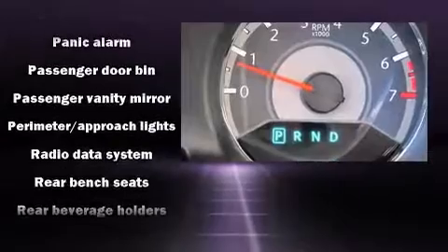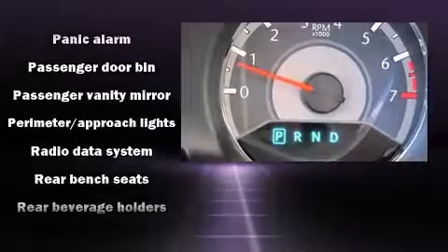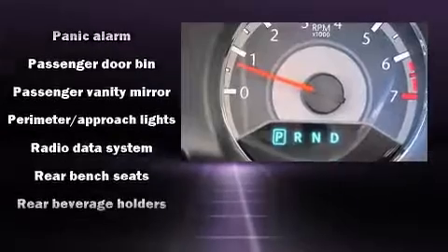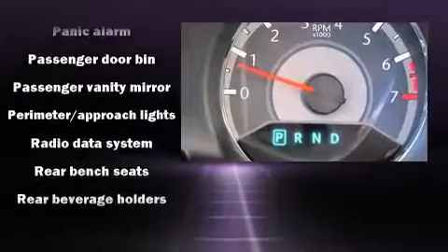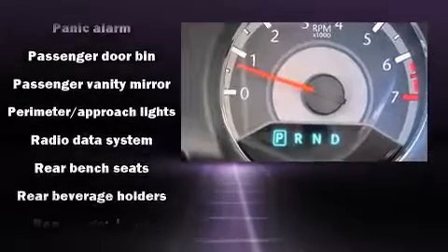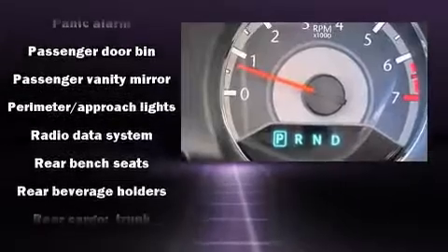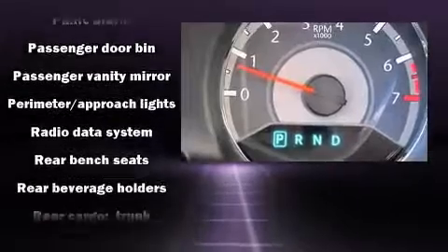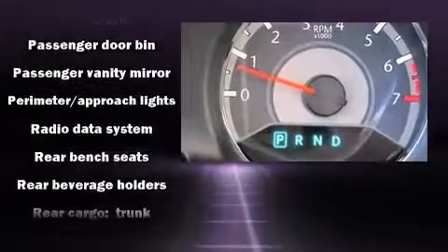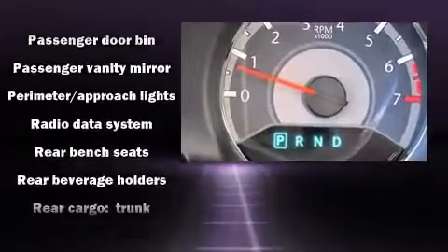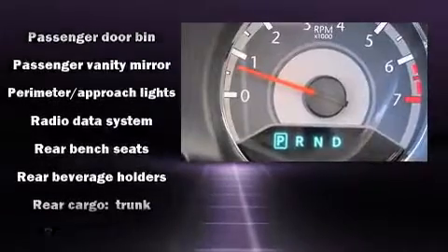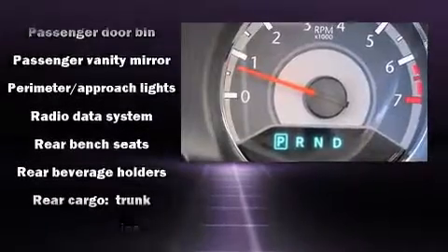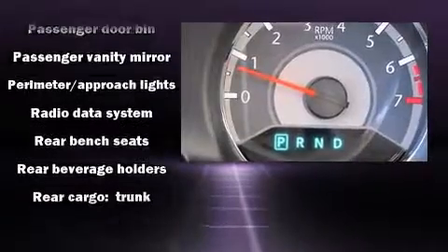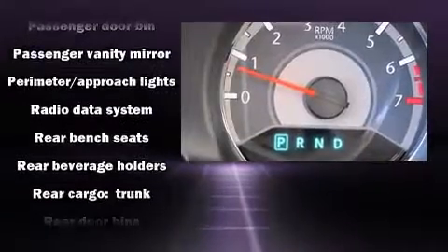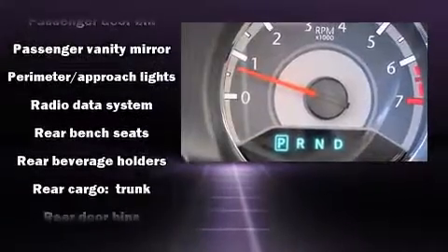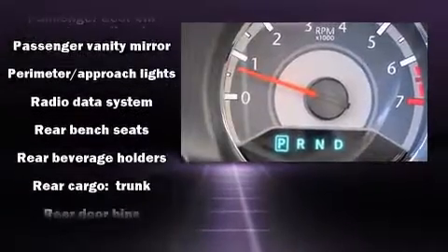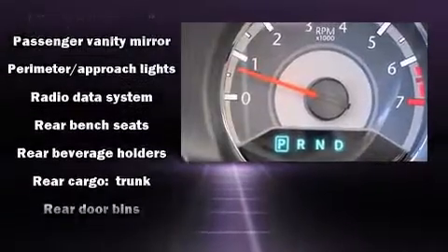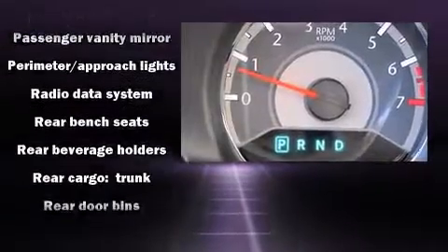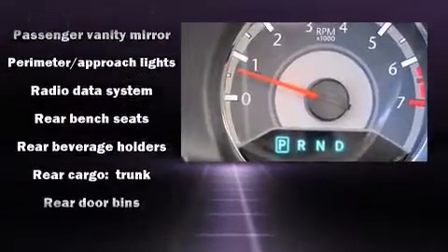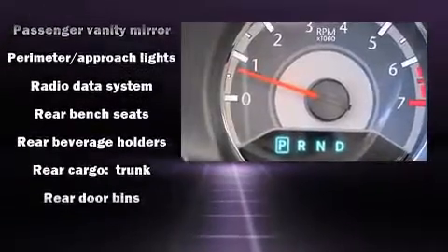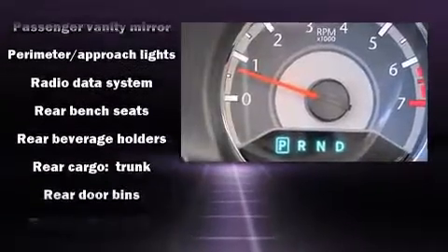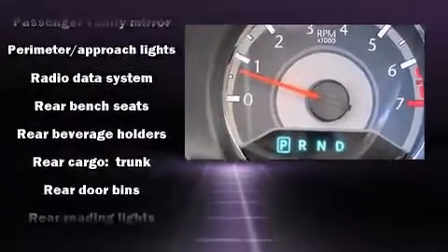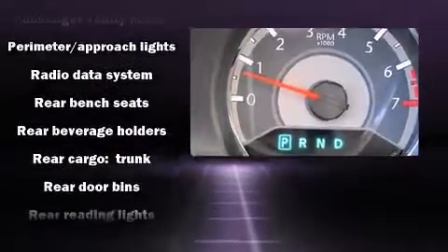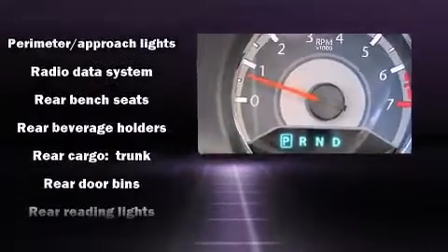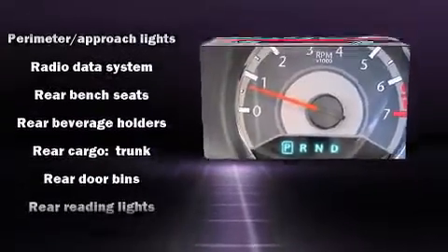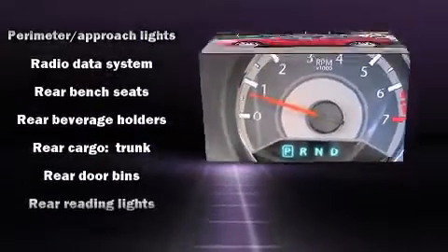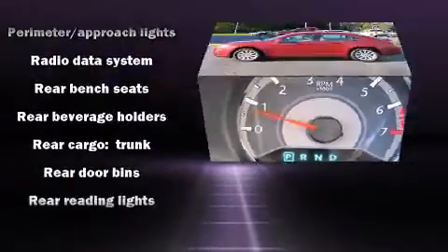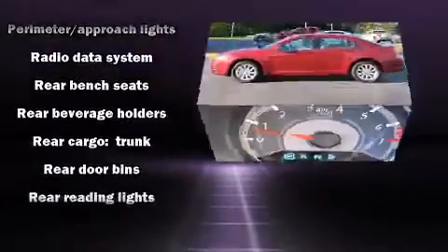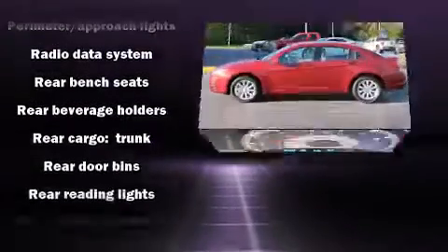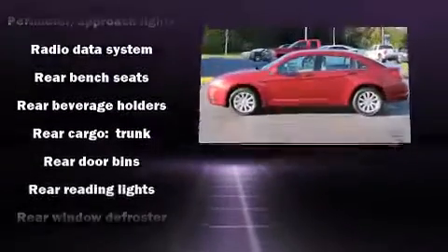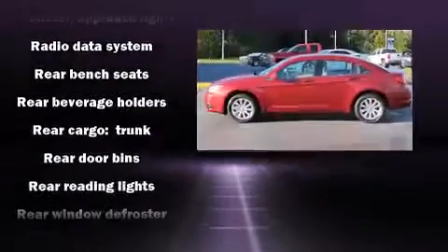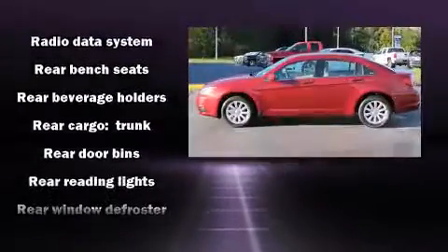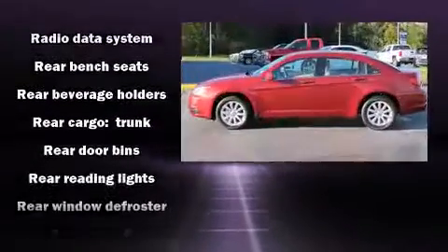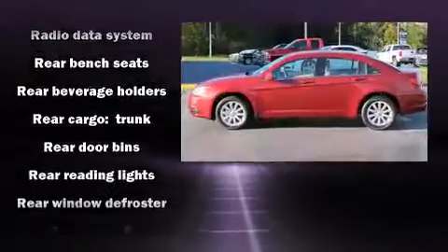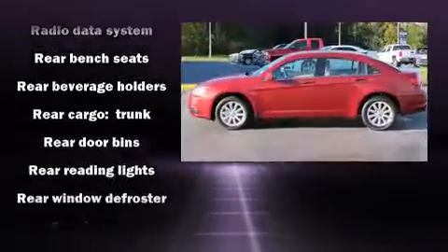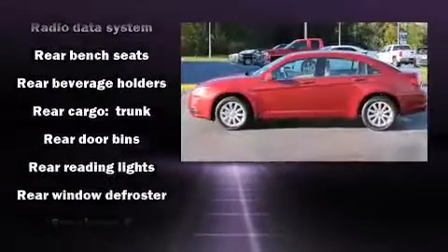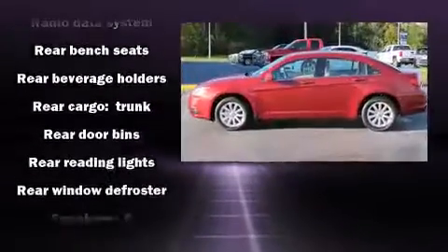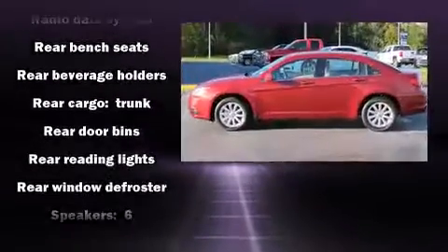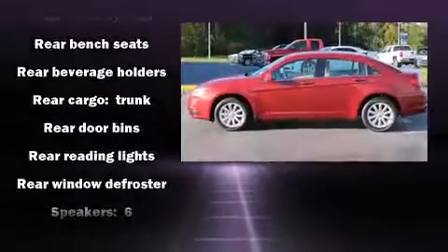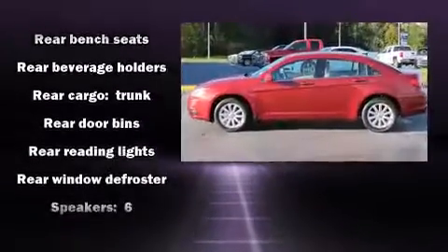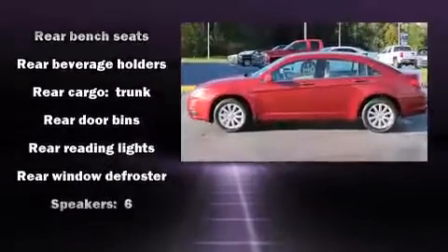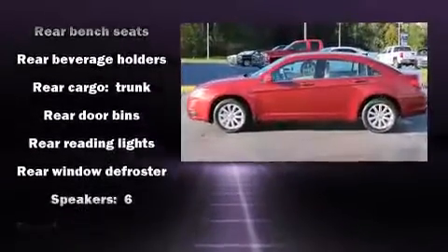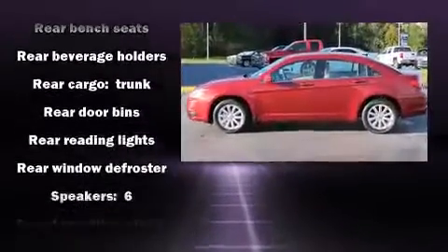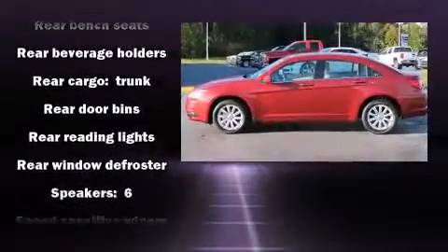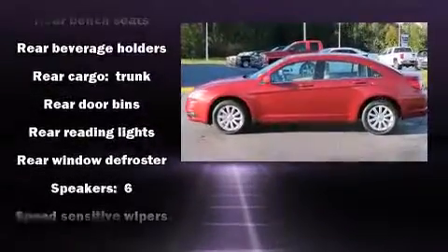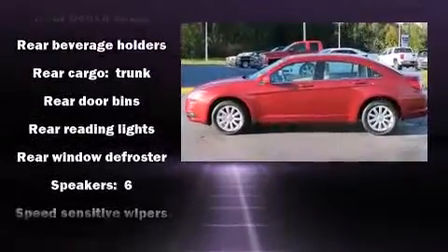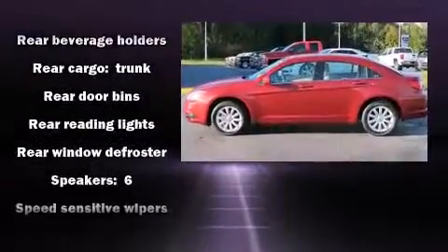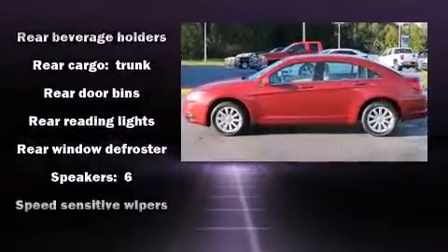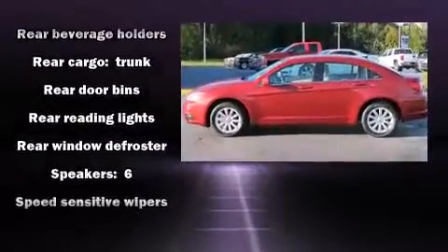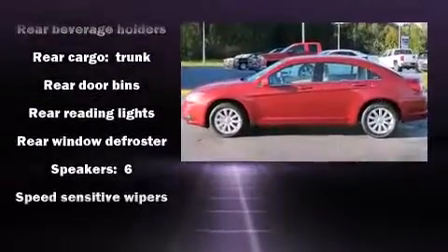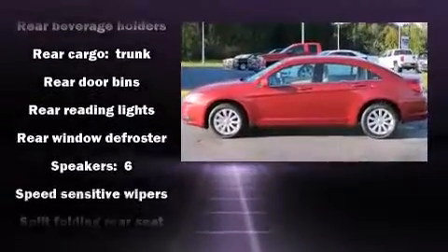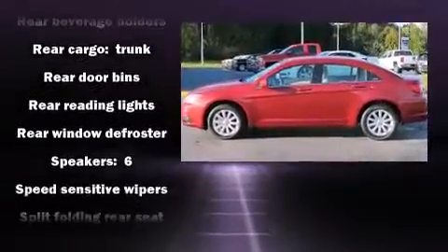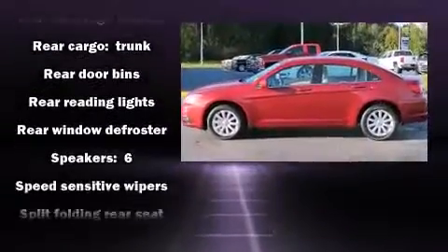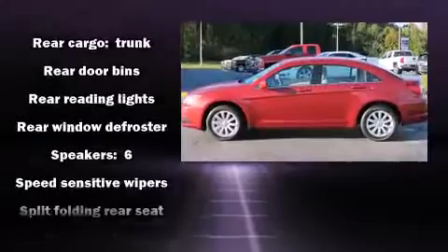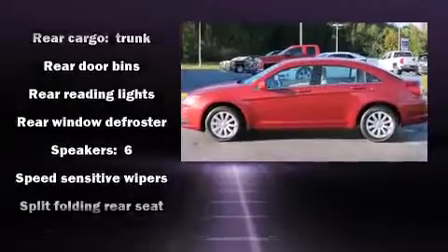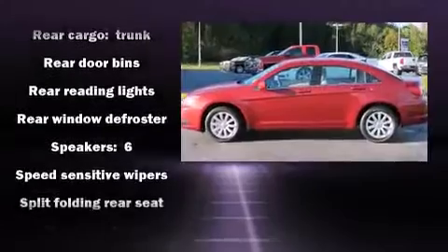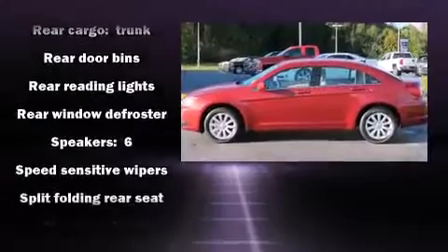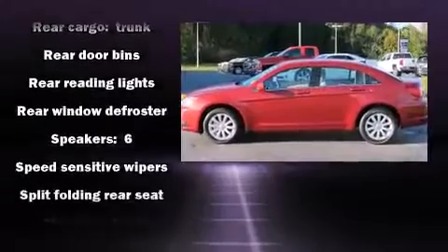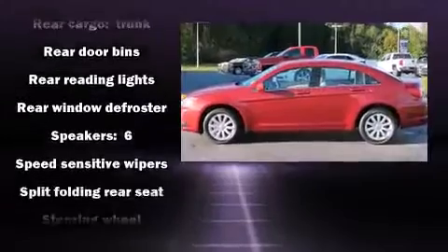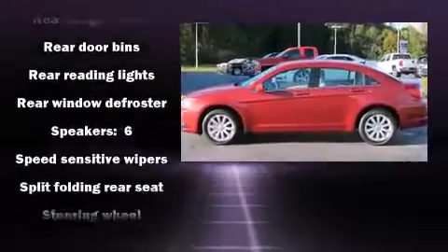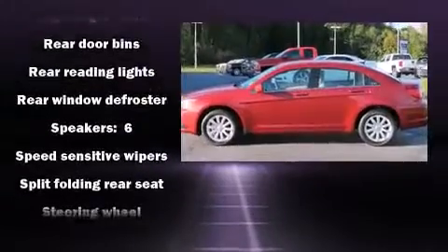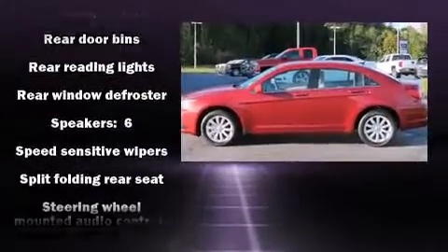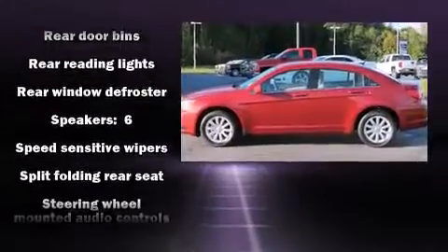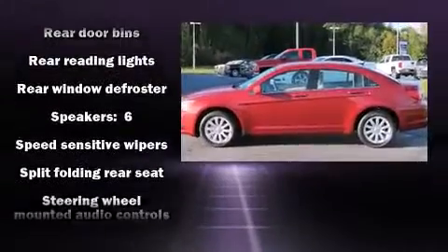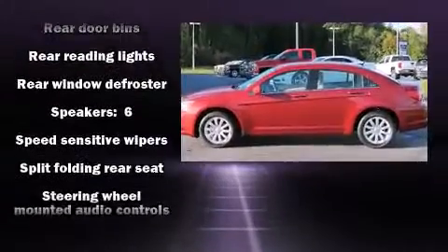This vehicle has achieved certified pre-owned status by passing Chrysler's rigorous certification process.